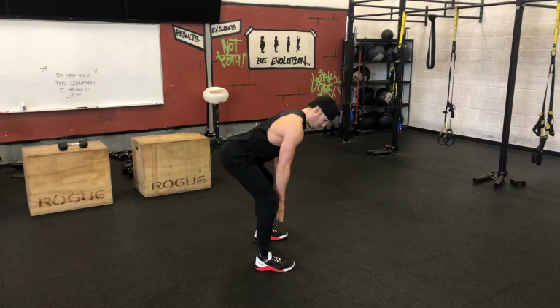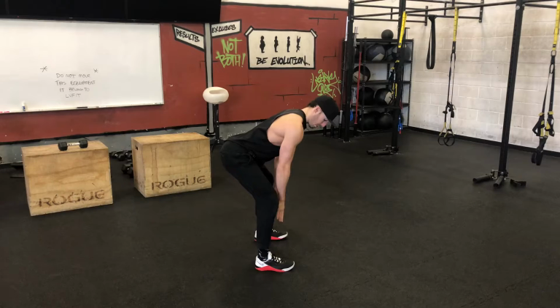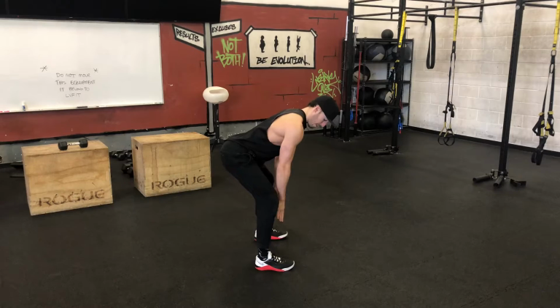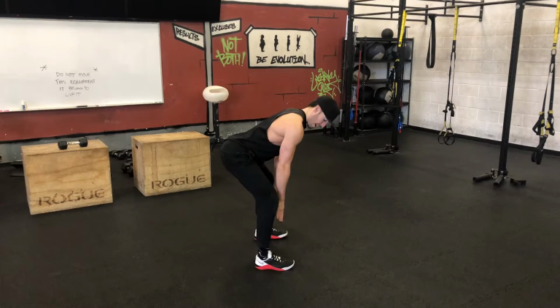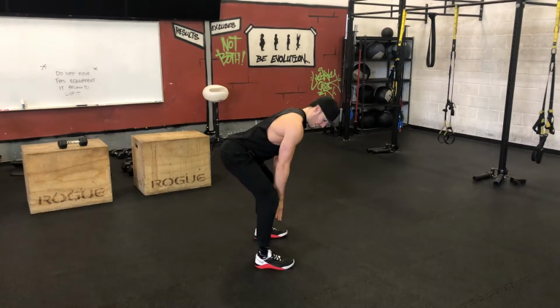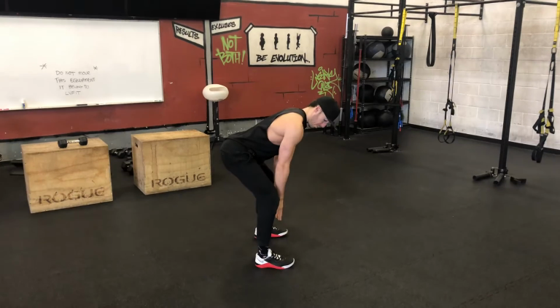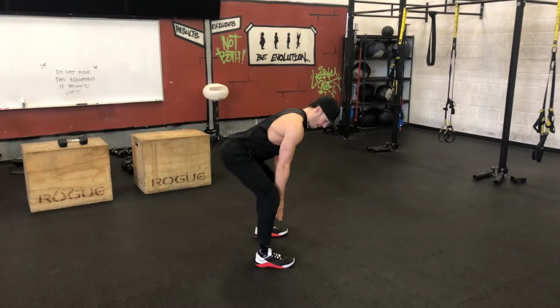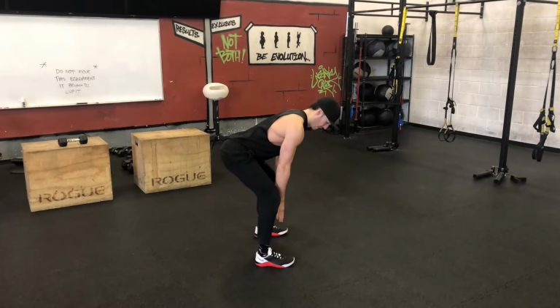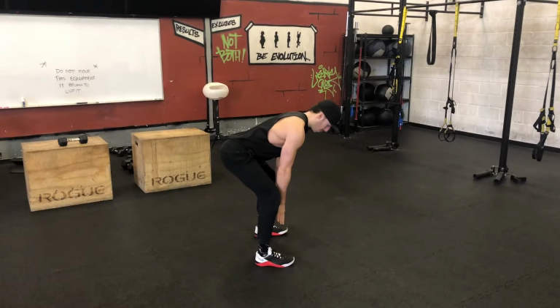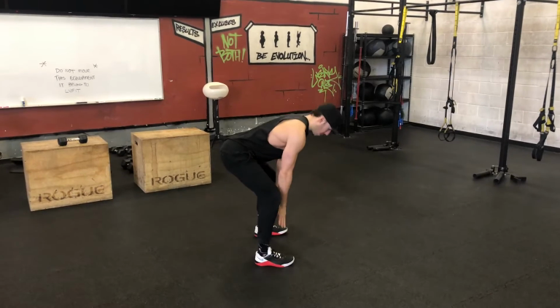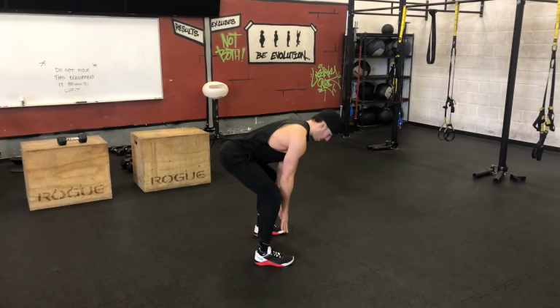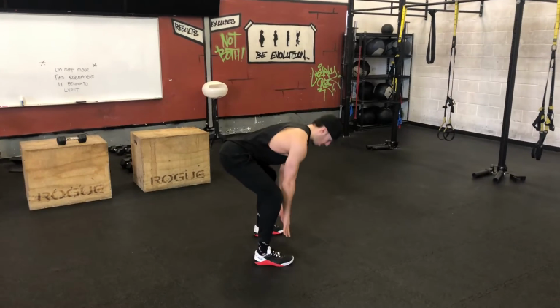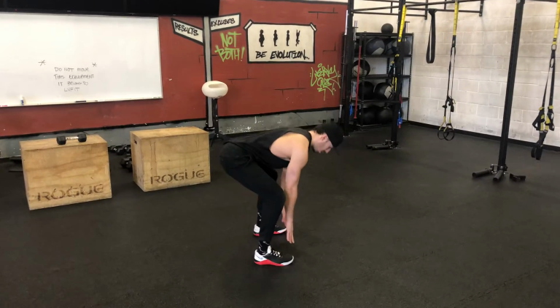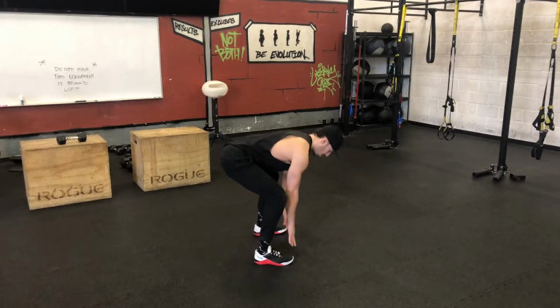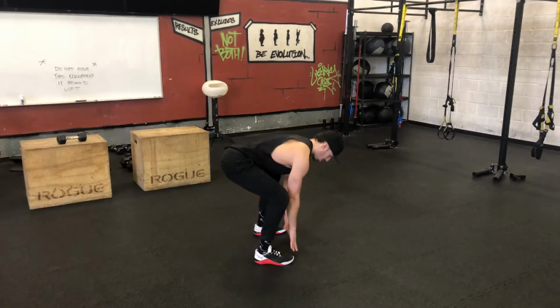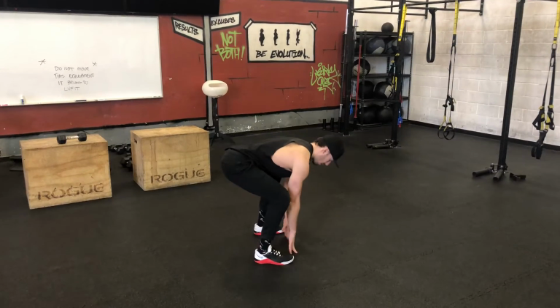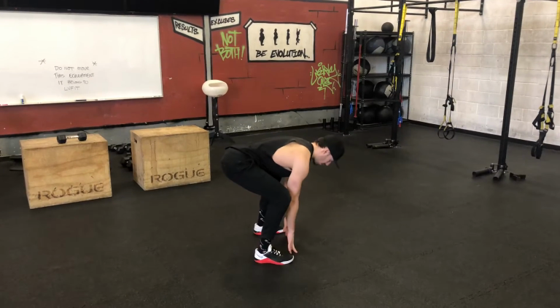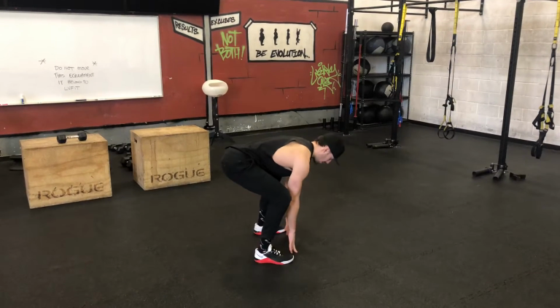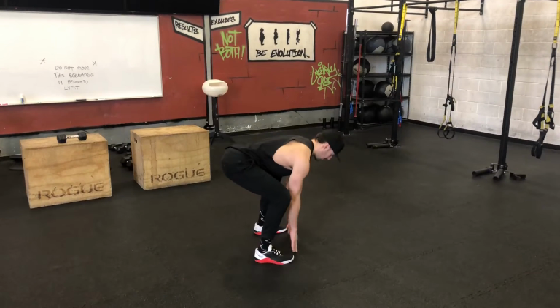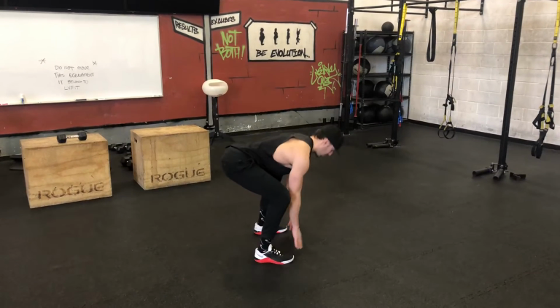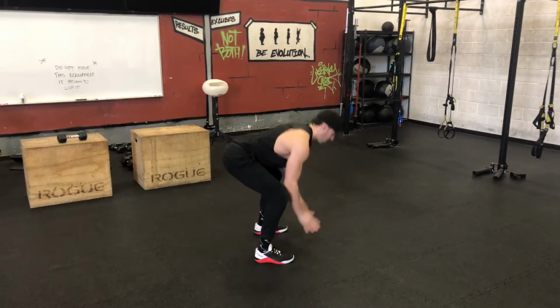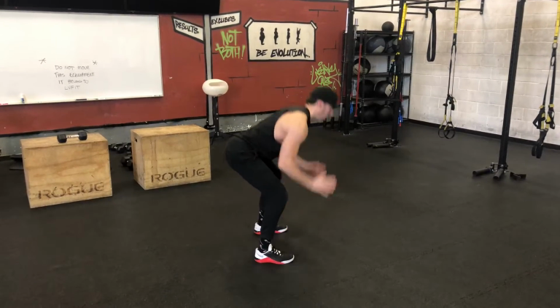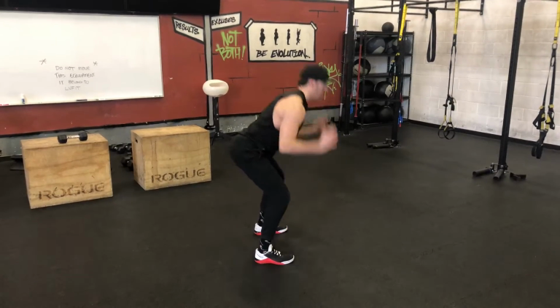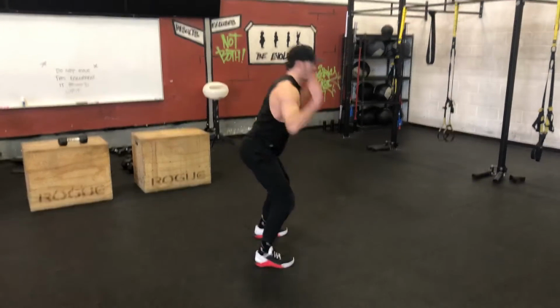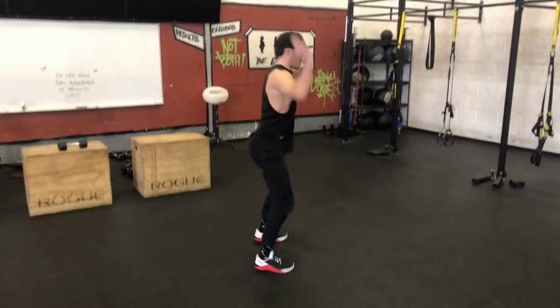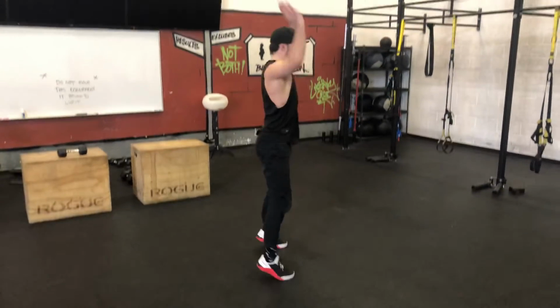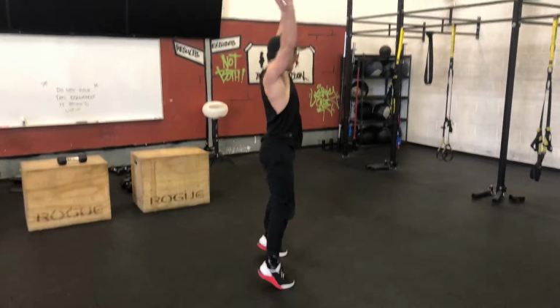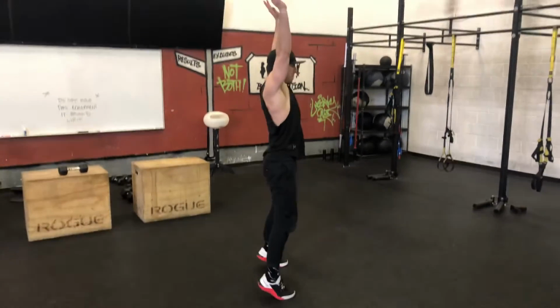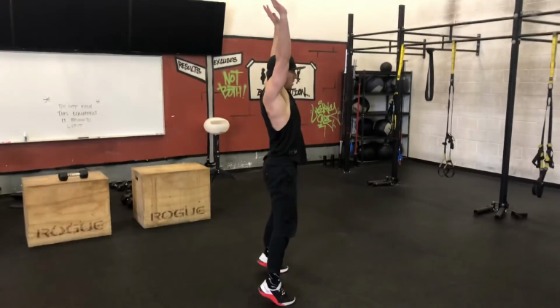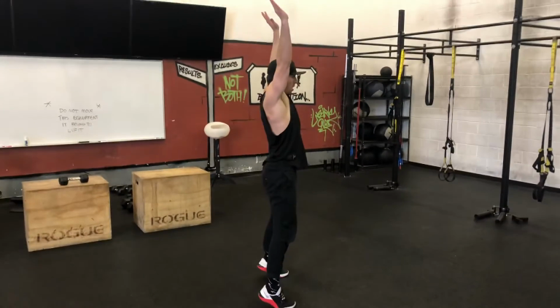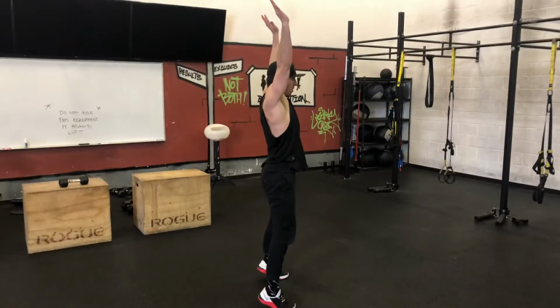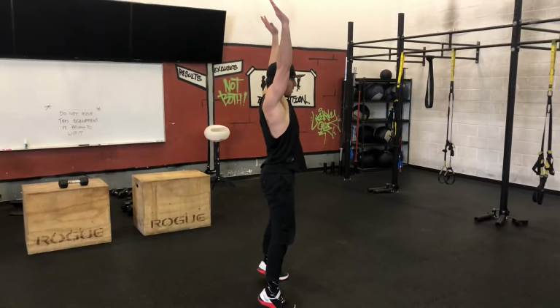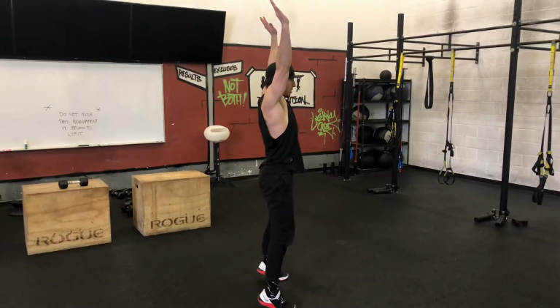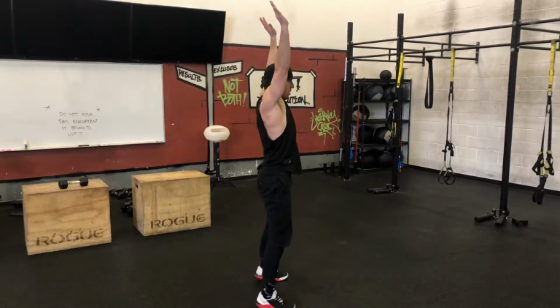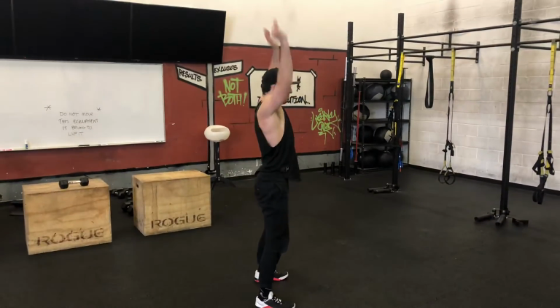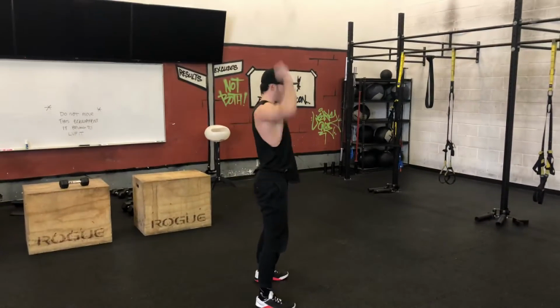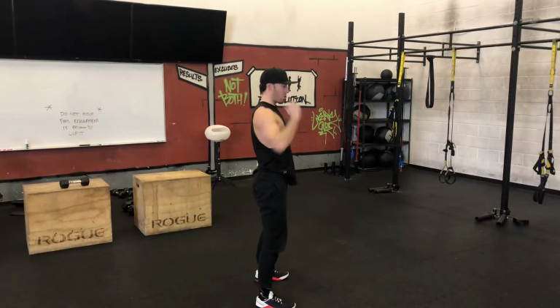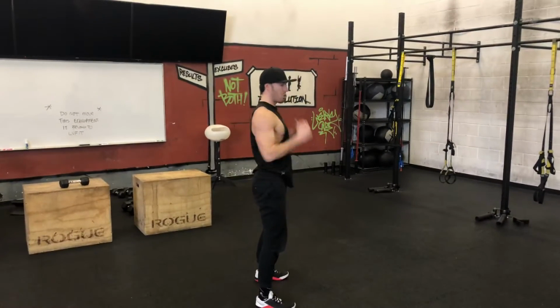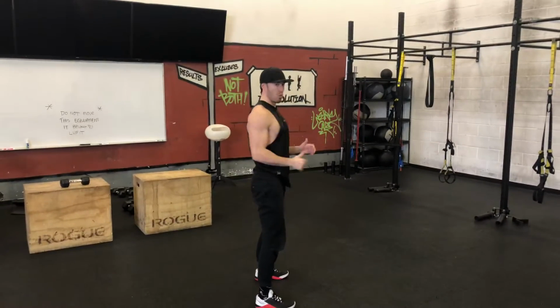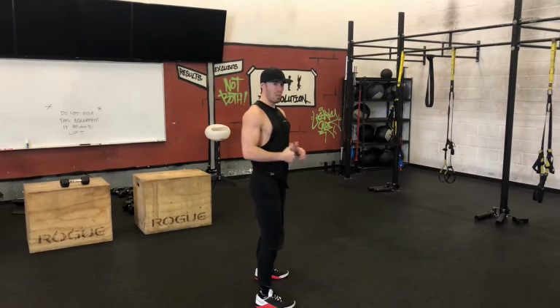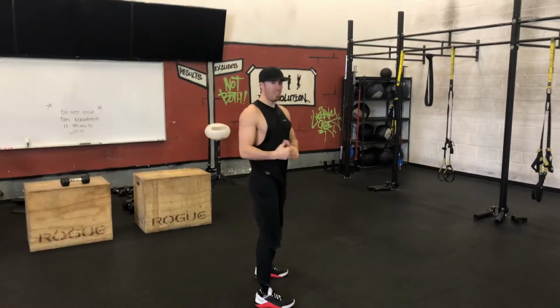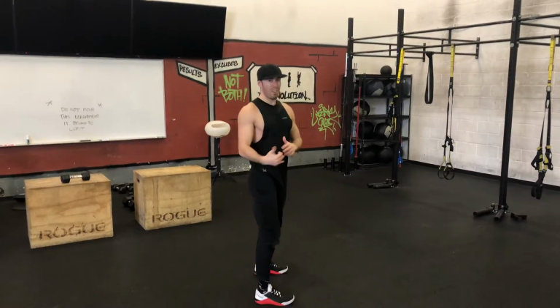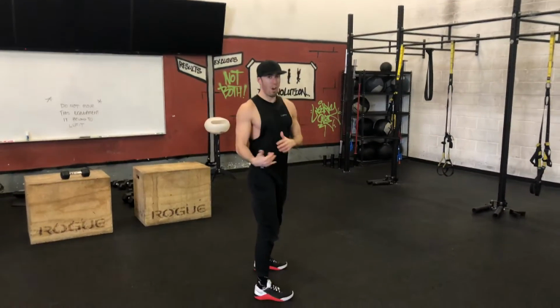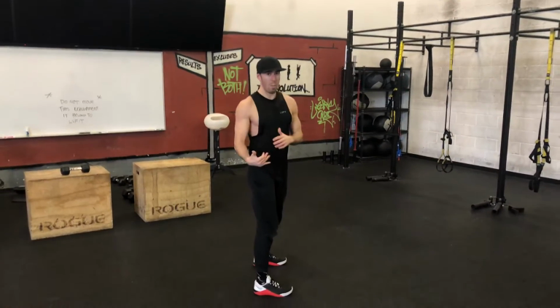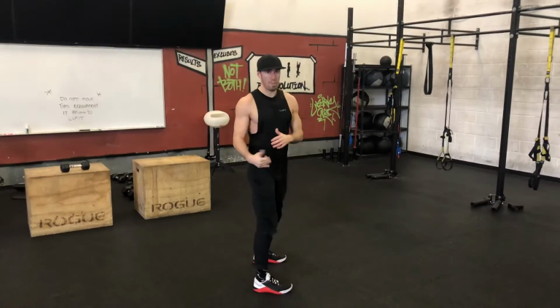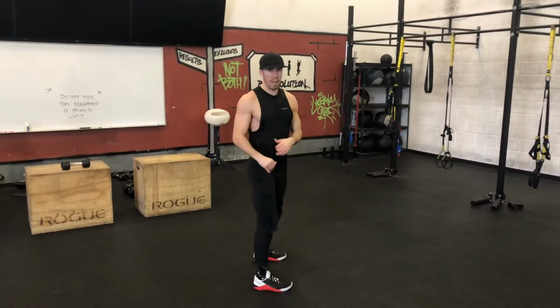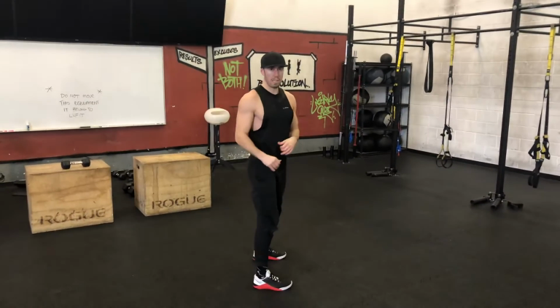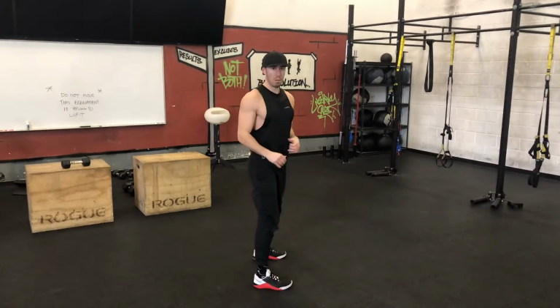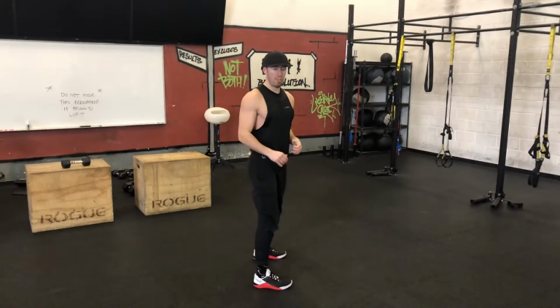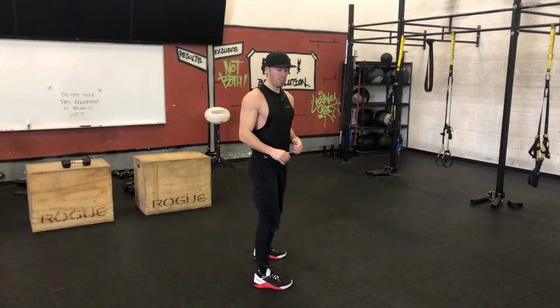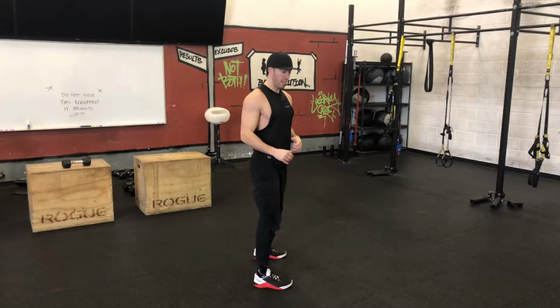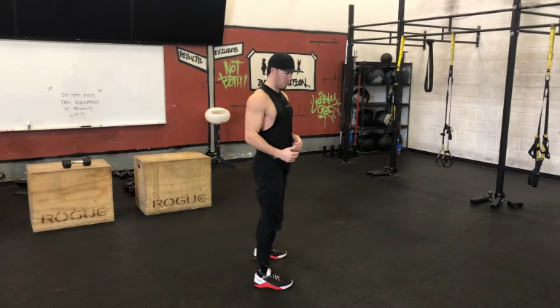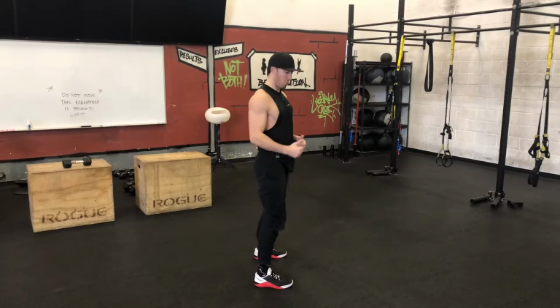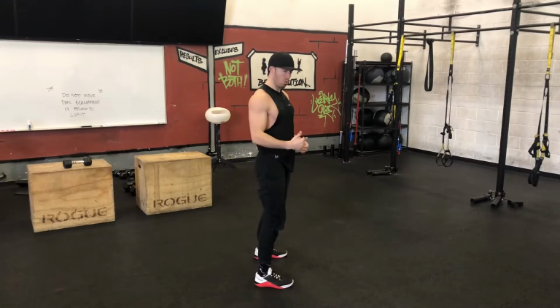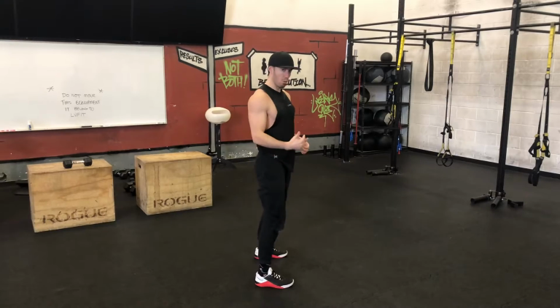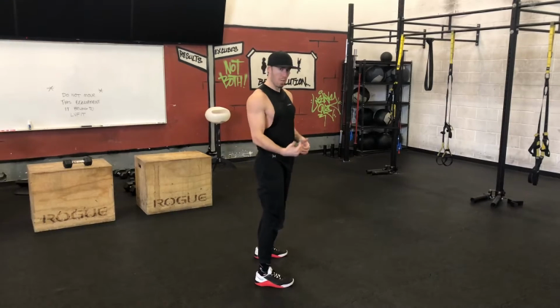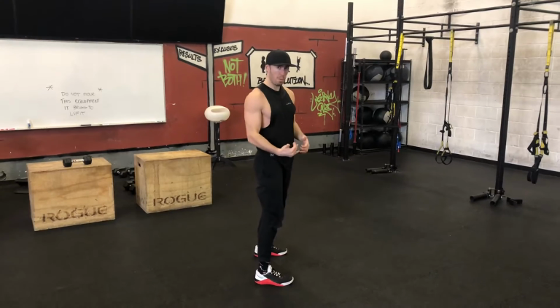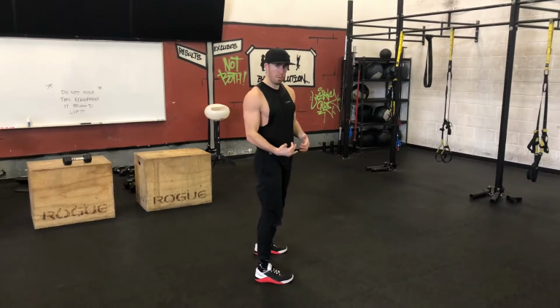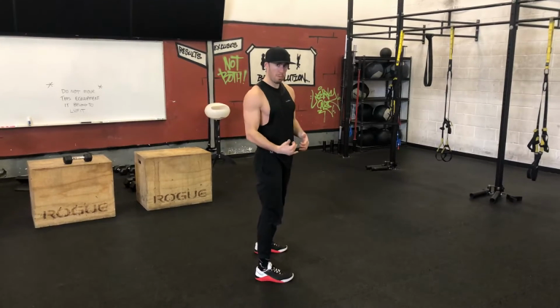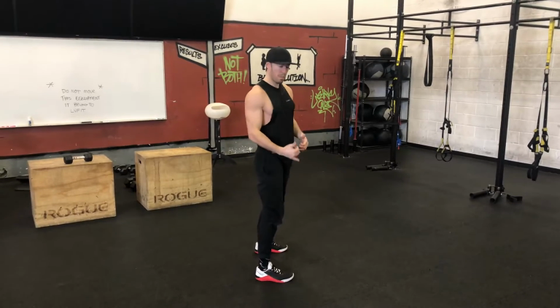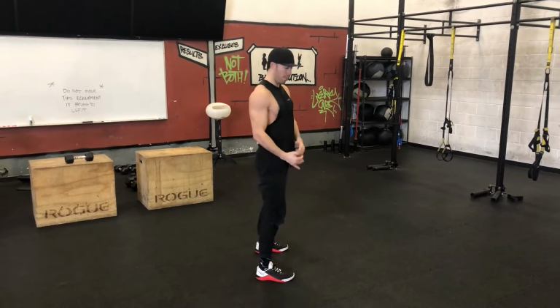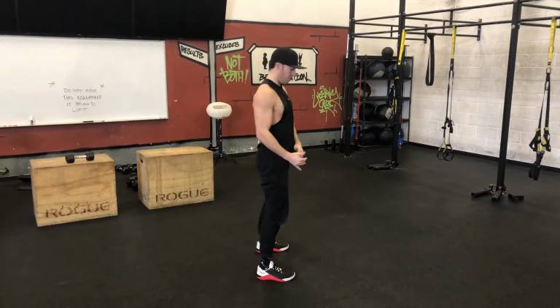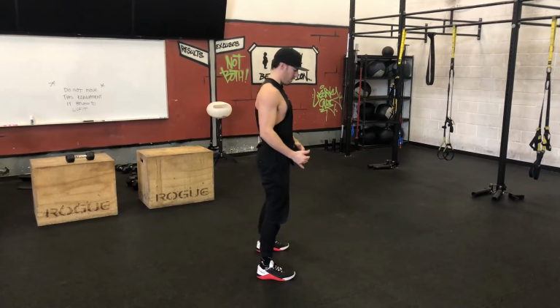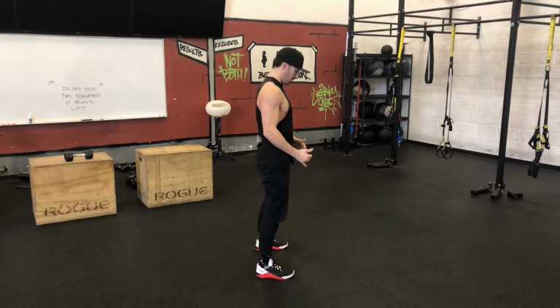Once my hands pass my knee, I touch the ground. I'm gonna come up on the toes — you can even hop on that as well if you'd like. I'll do a couple reps here for you.